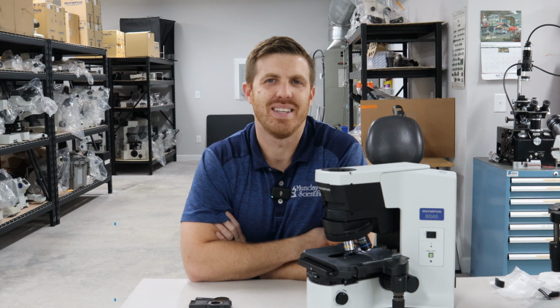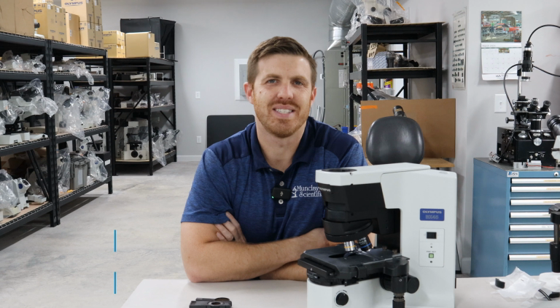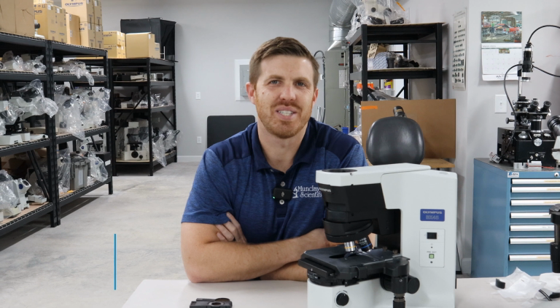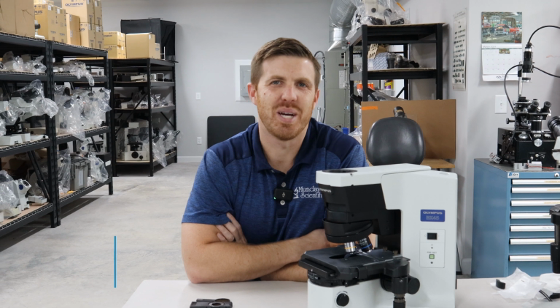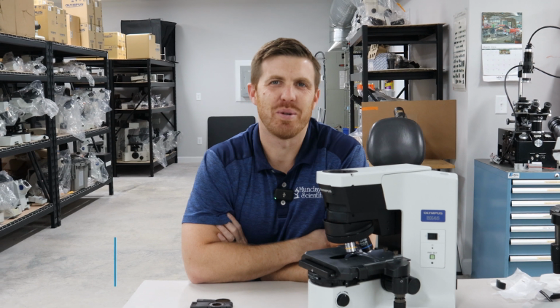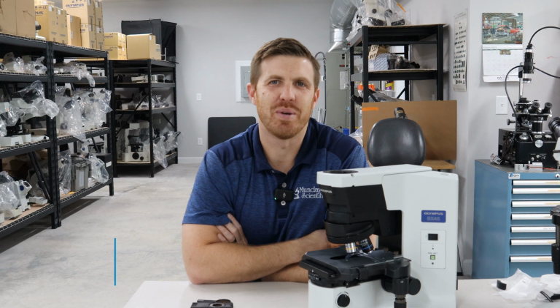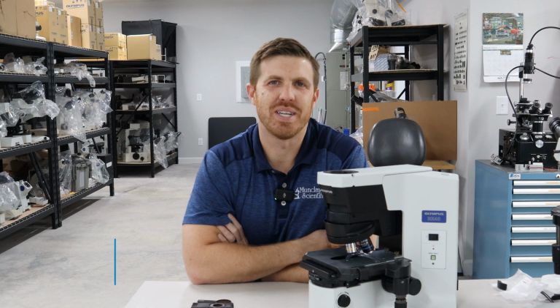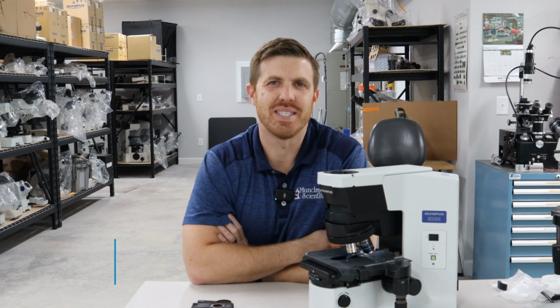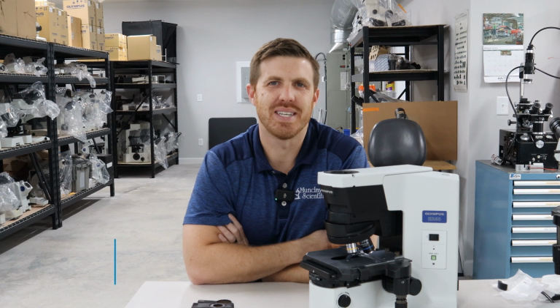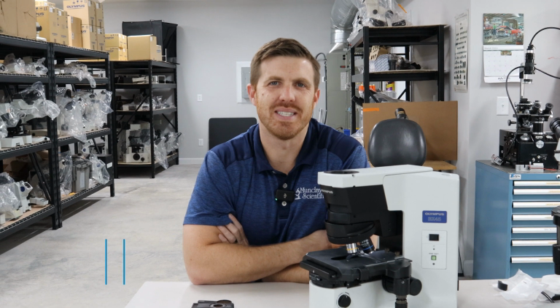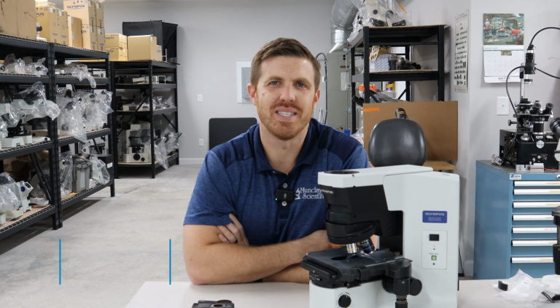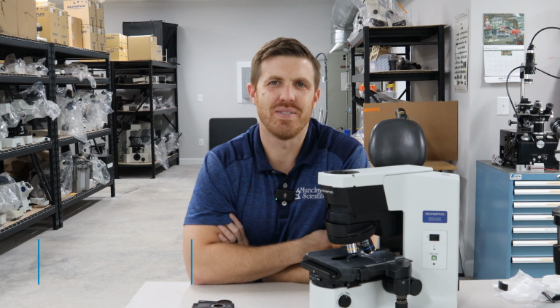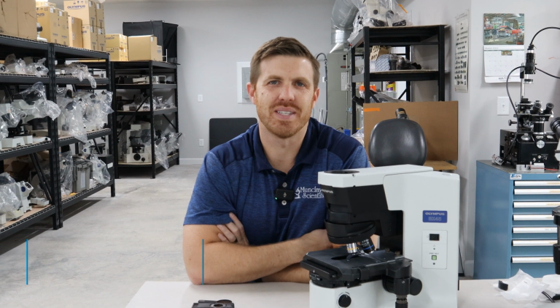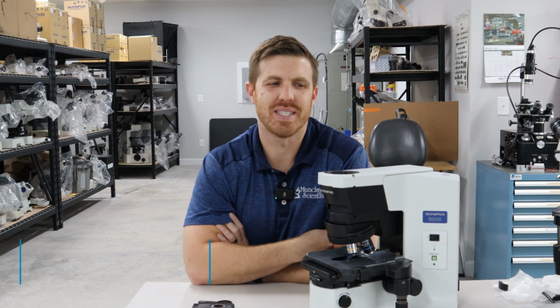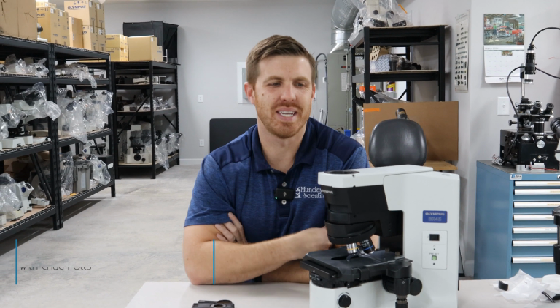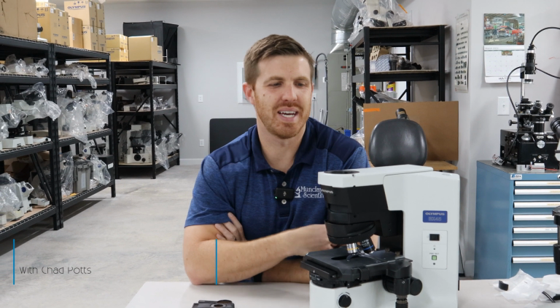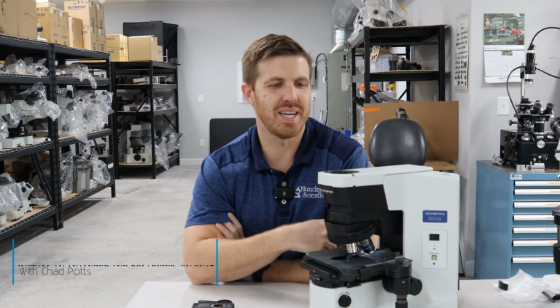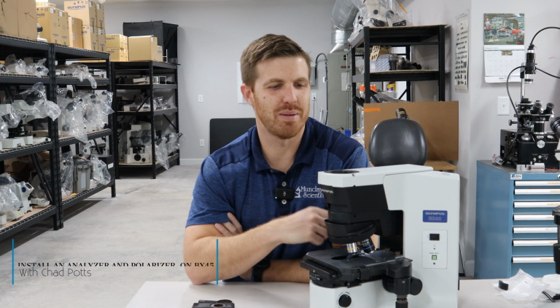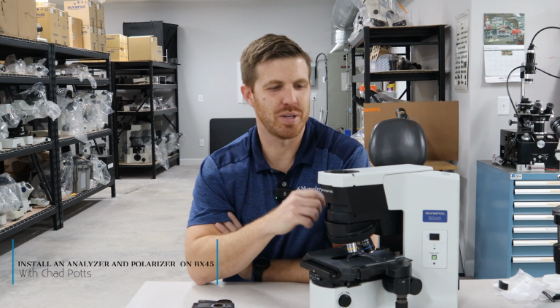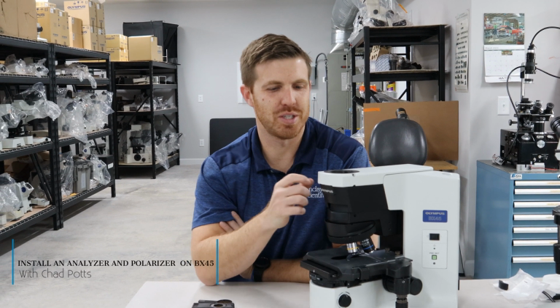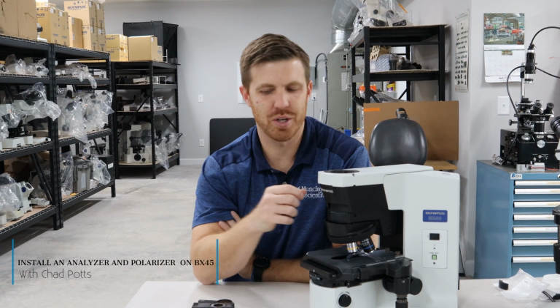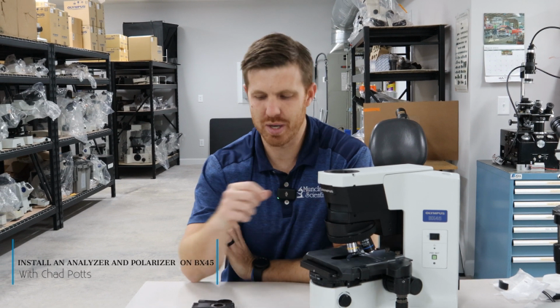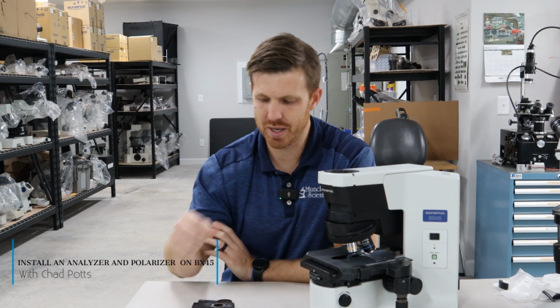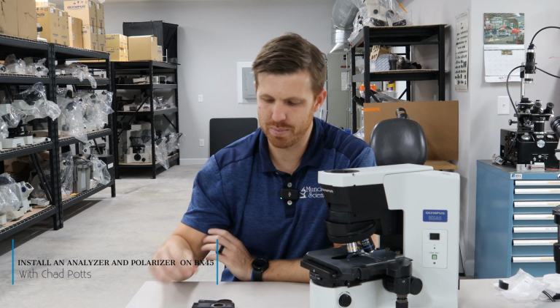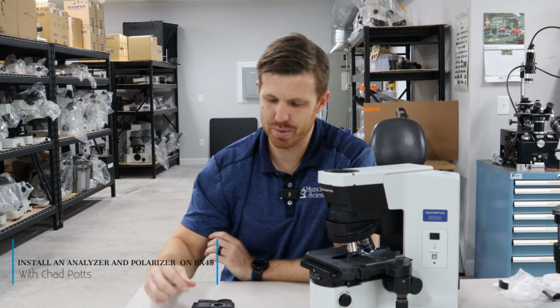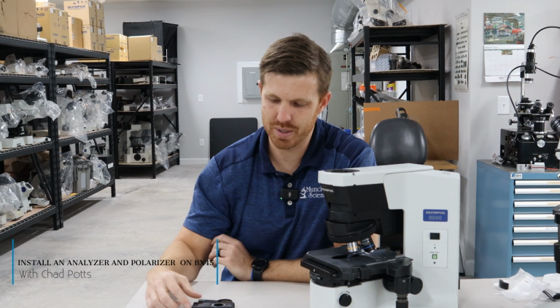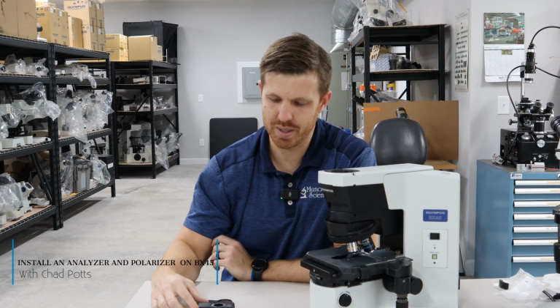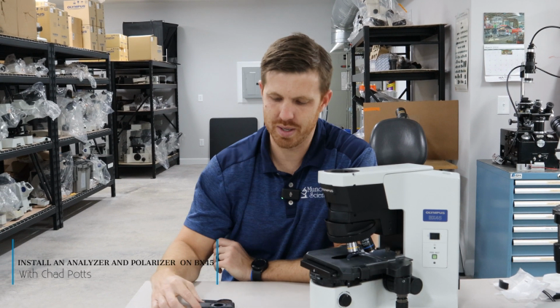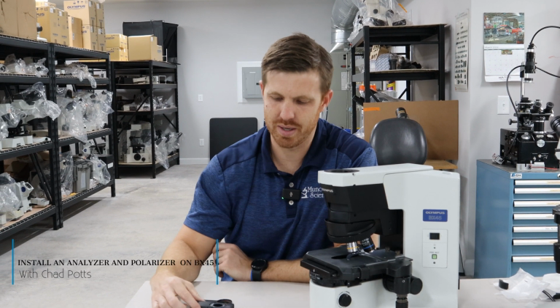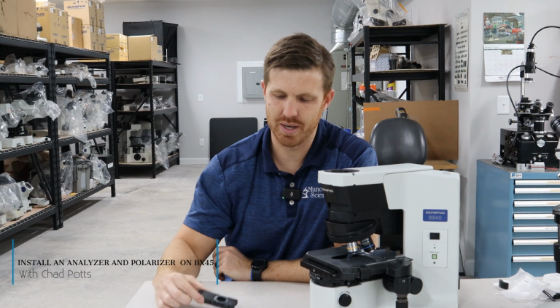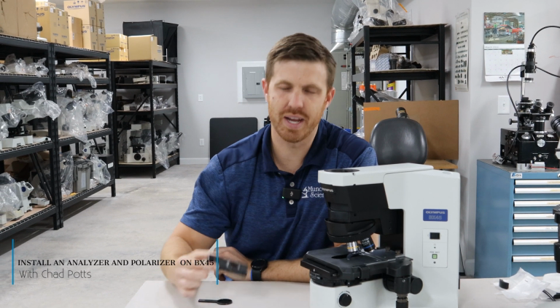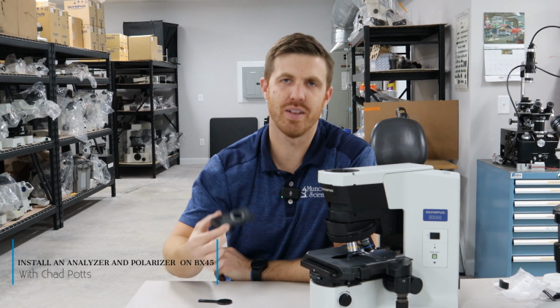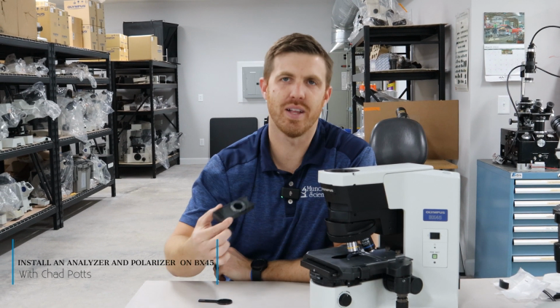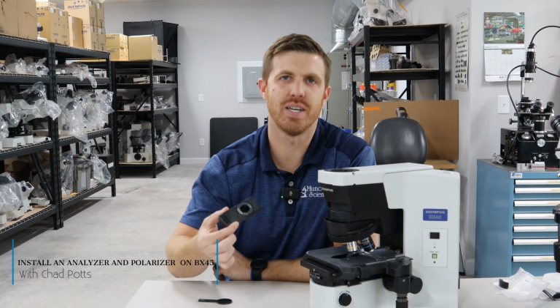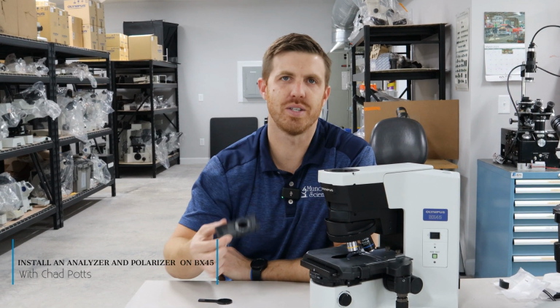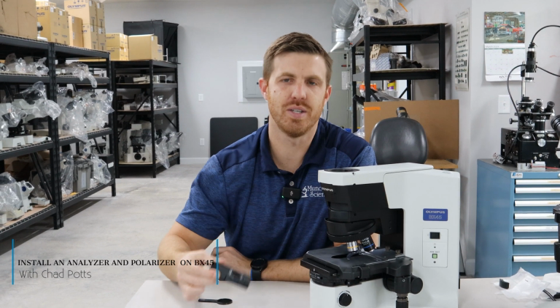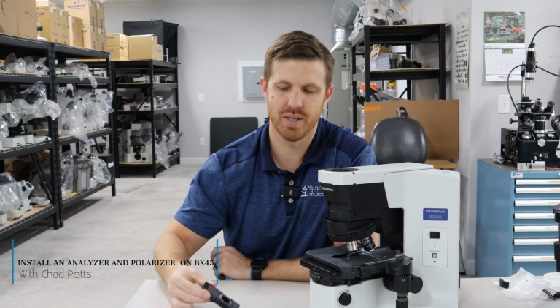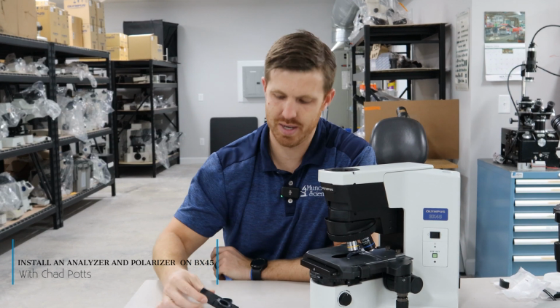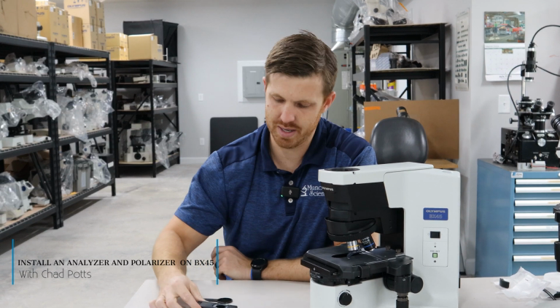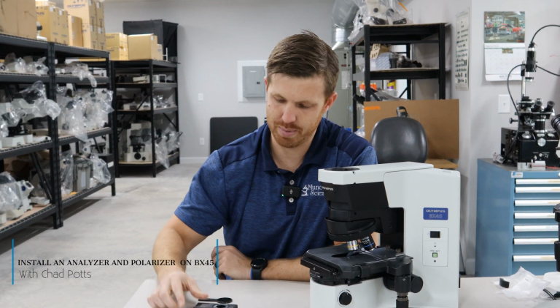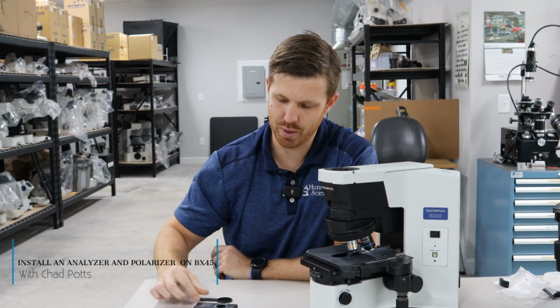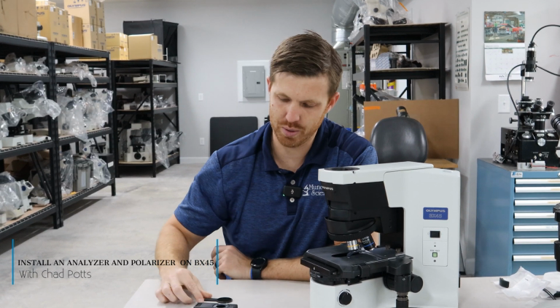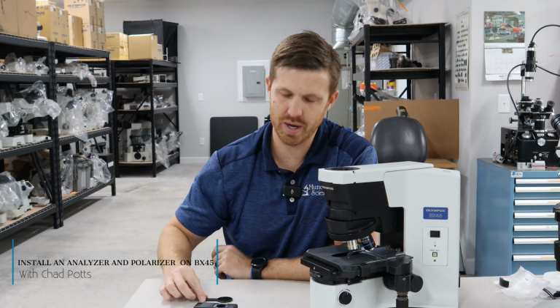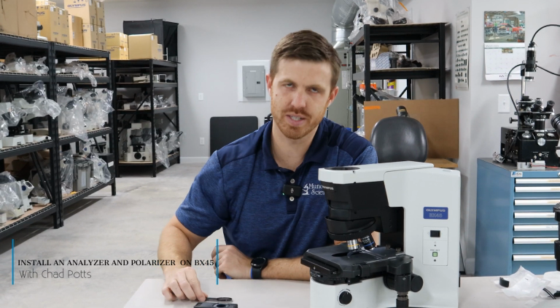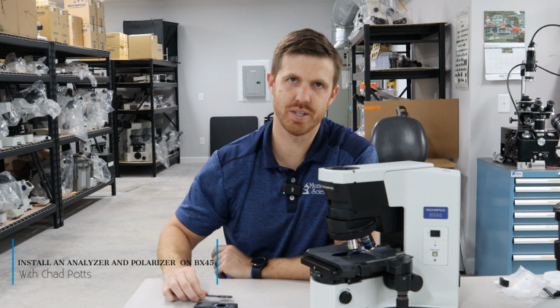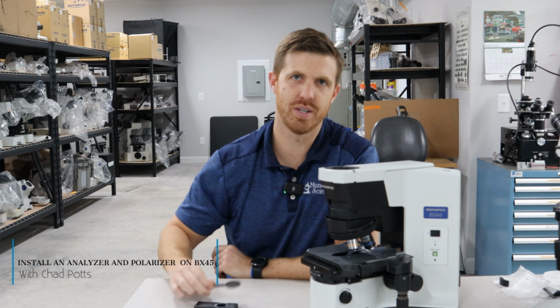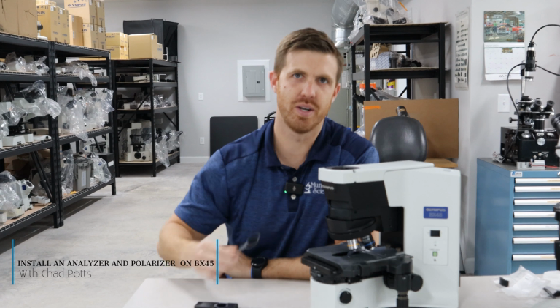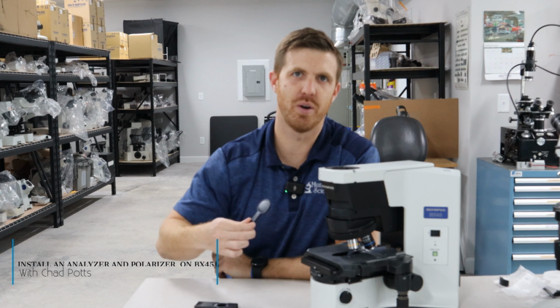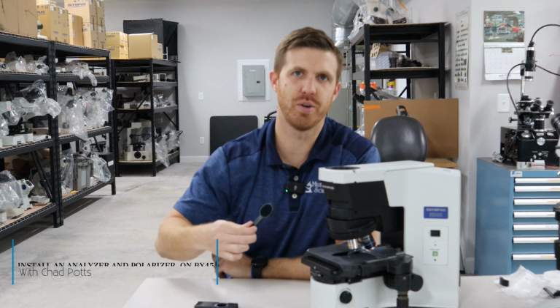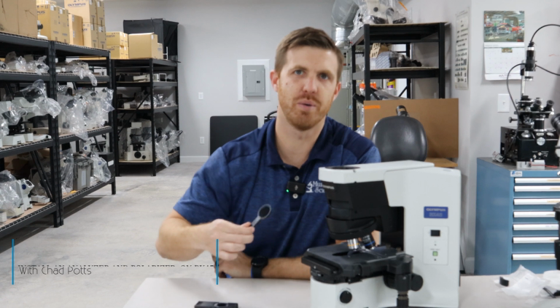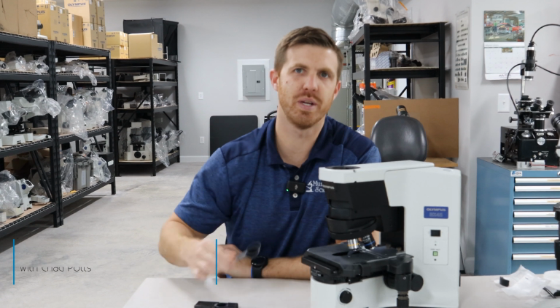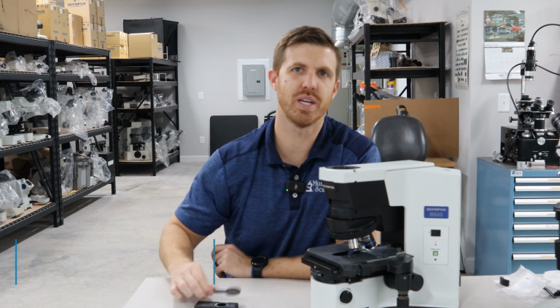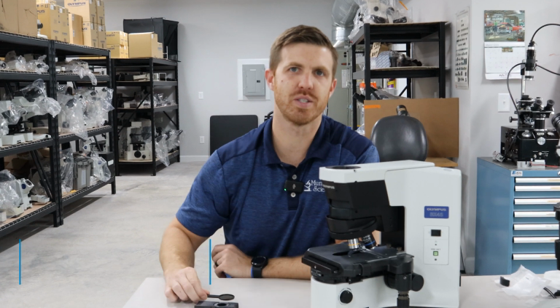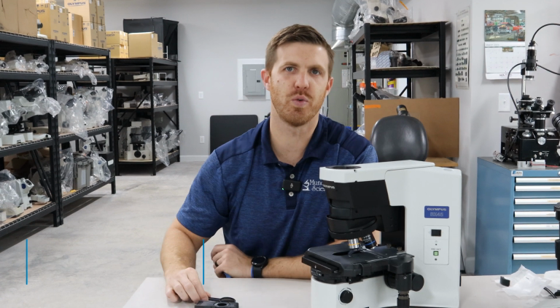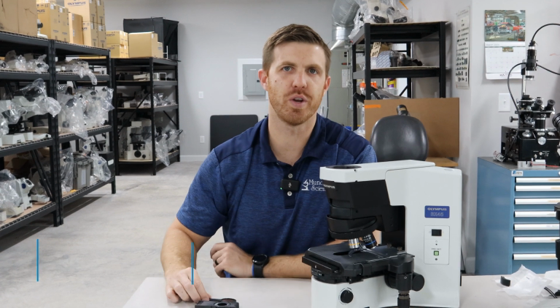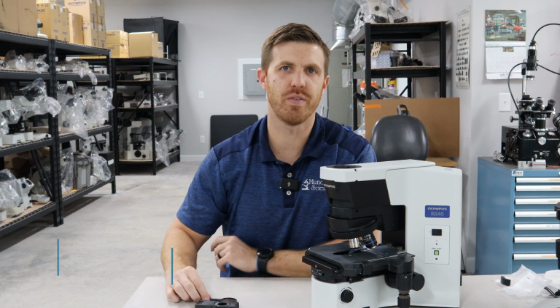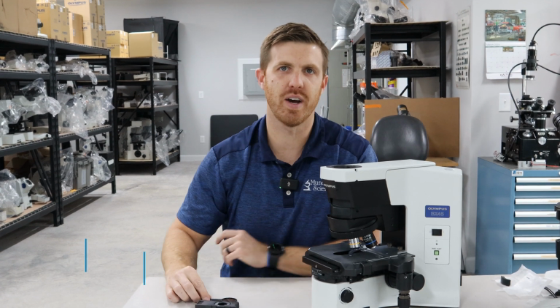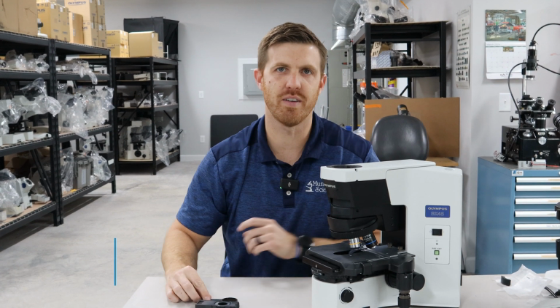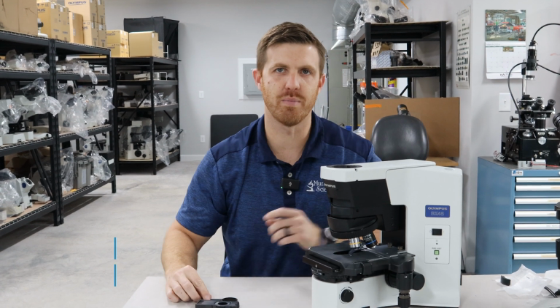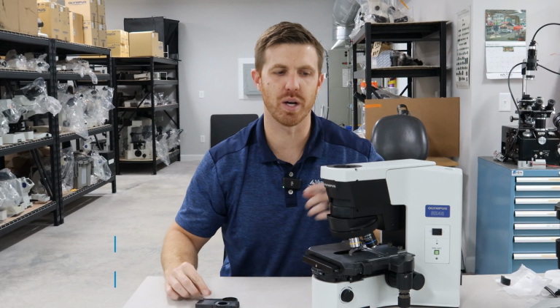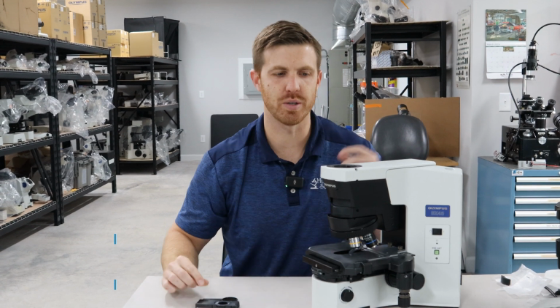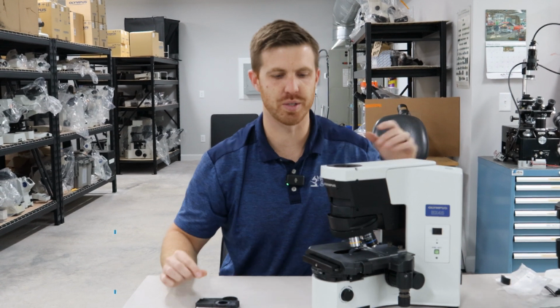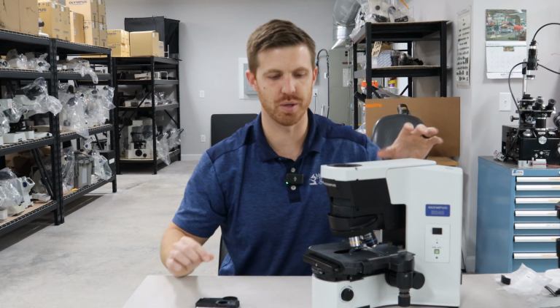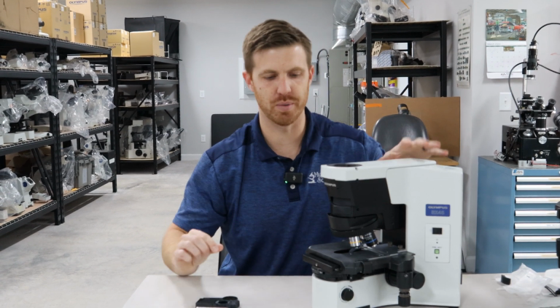Hey, this is Chad with Monday Scientific. Today I'm going to show you how to put an analyzer and a polarizer on your BX45 microscope.